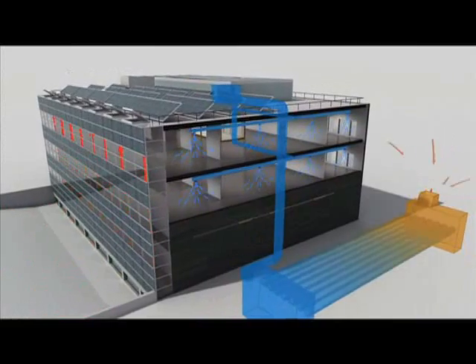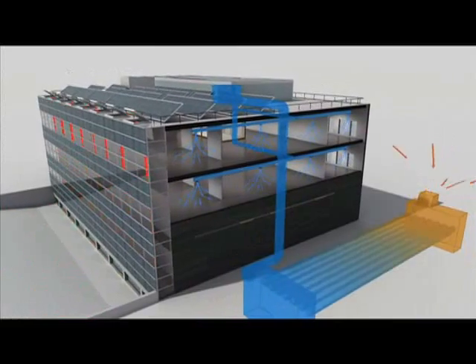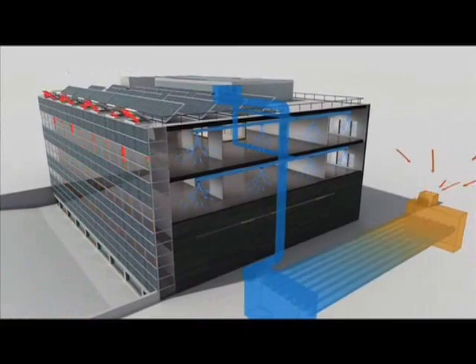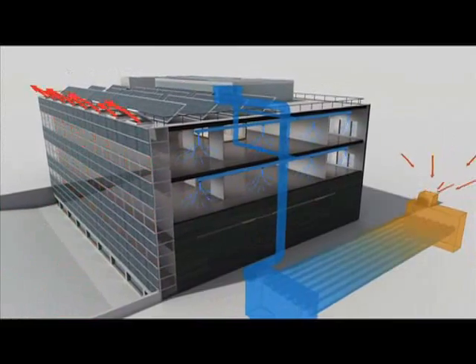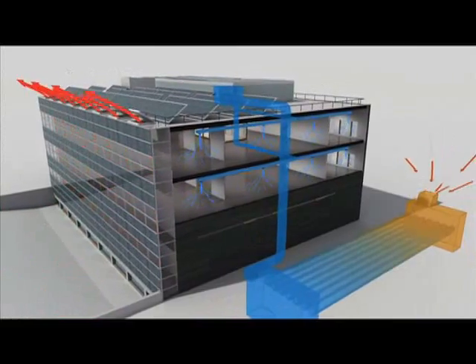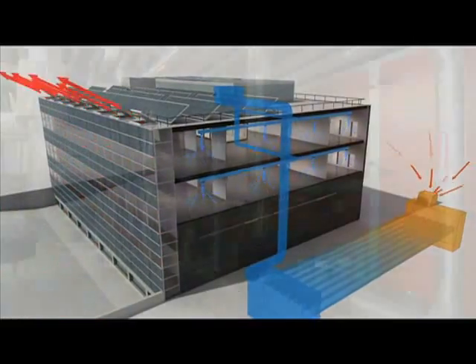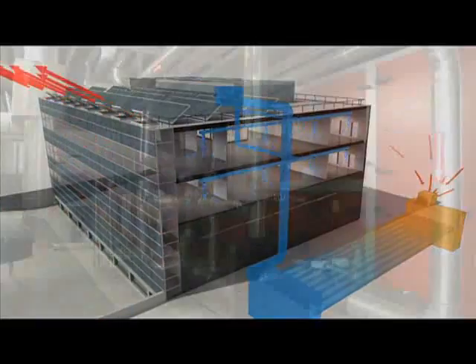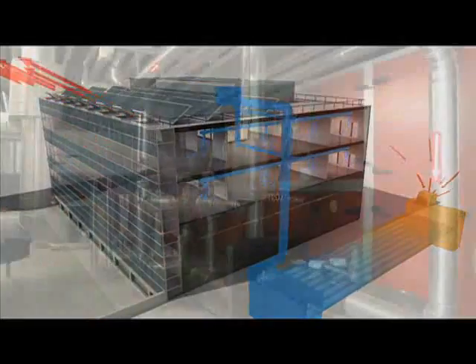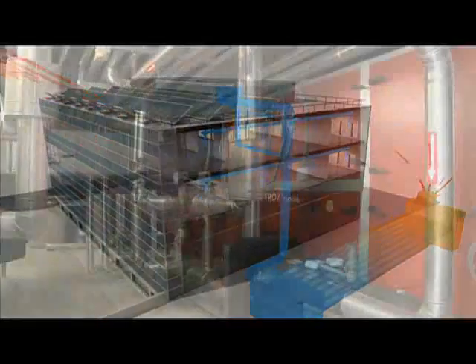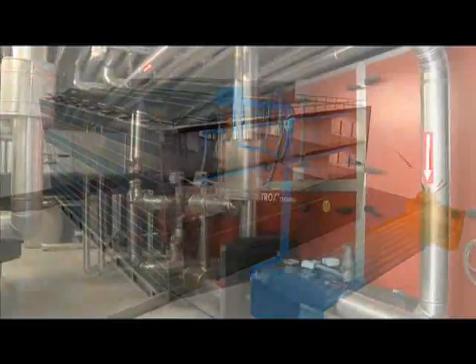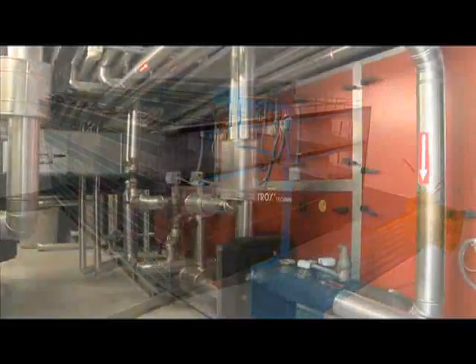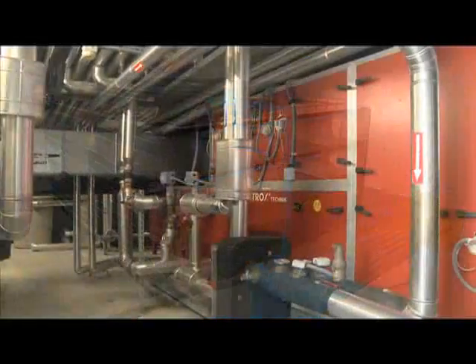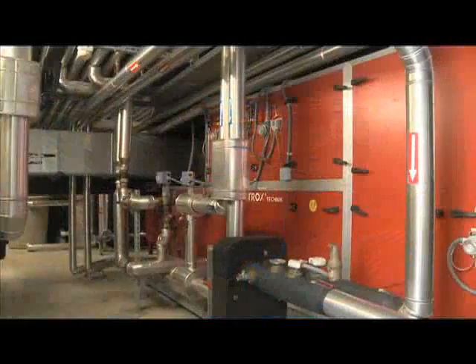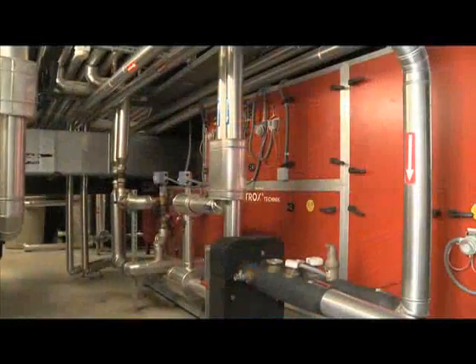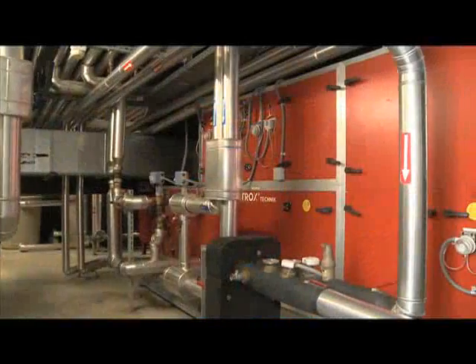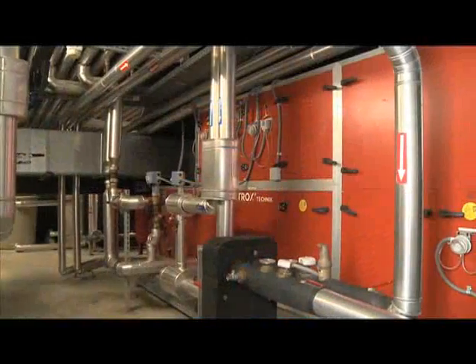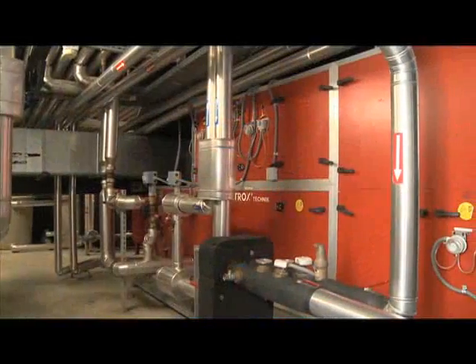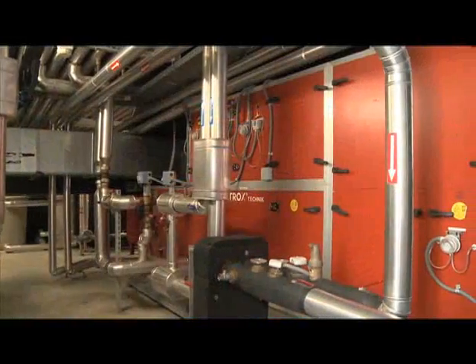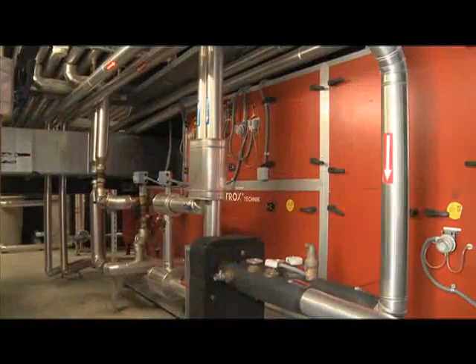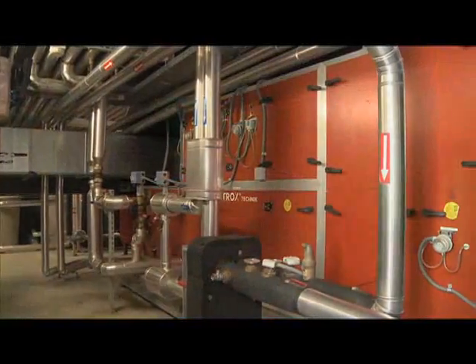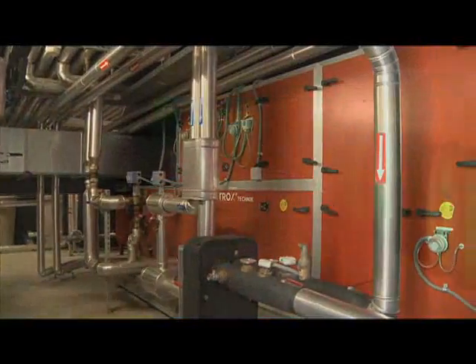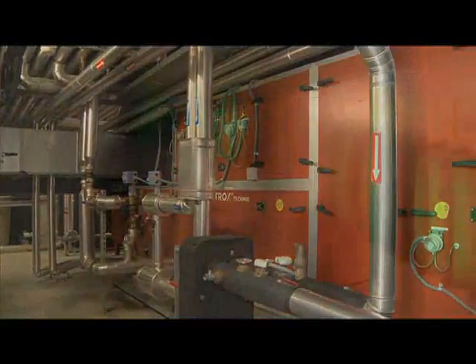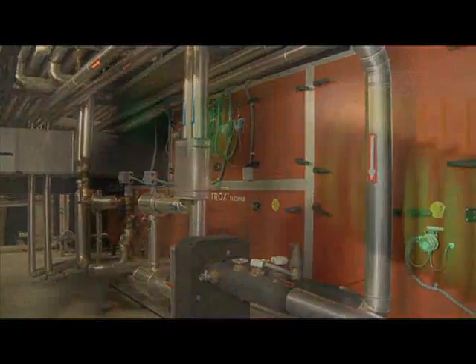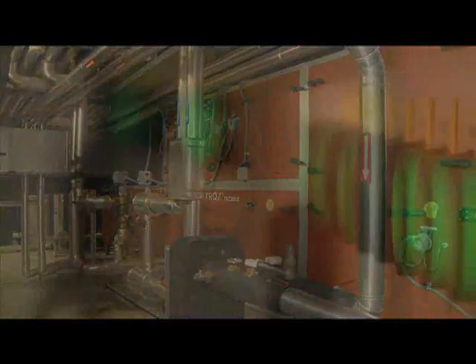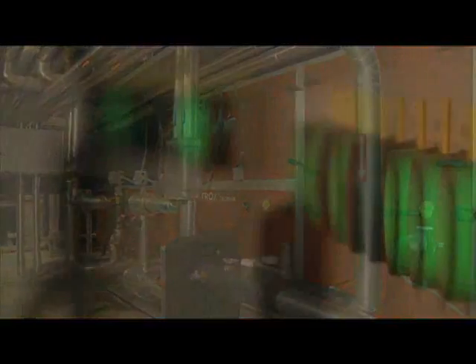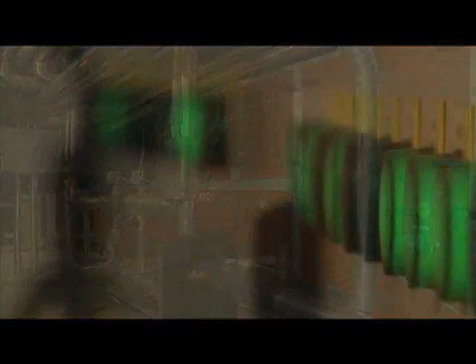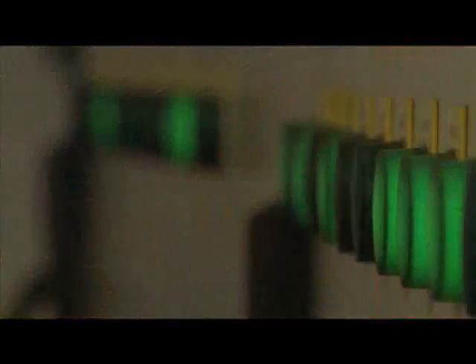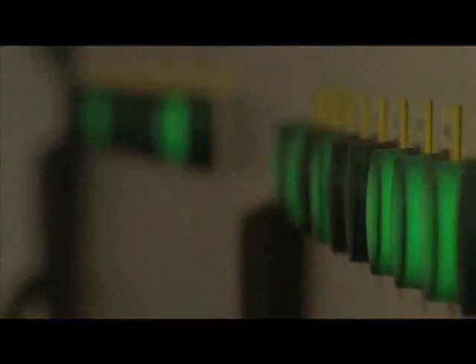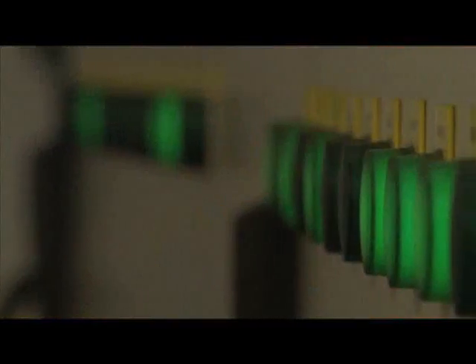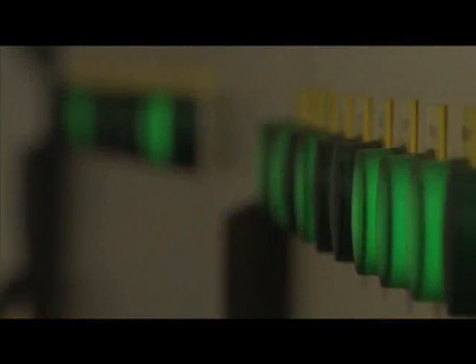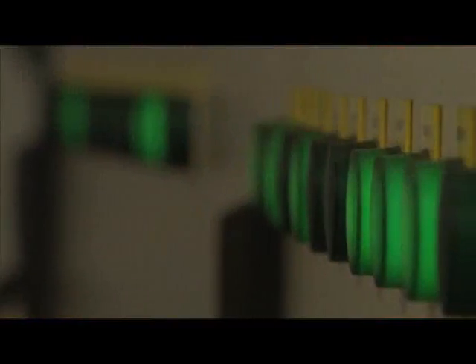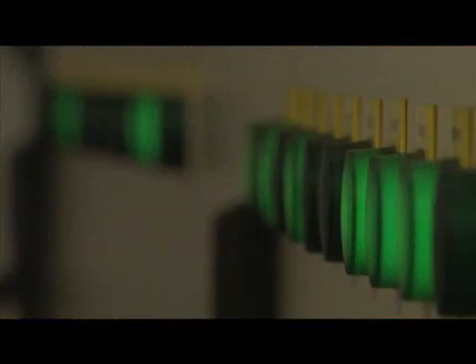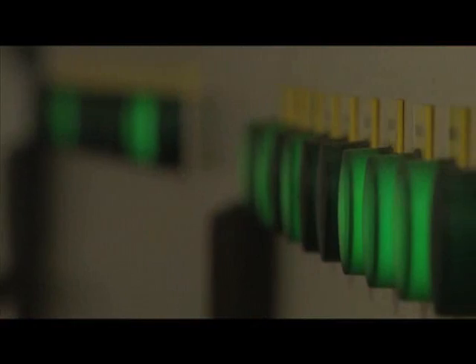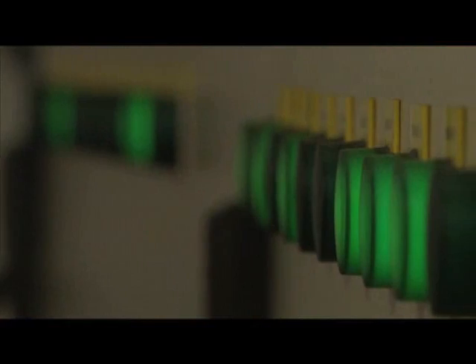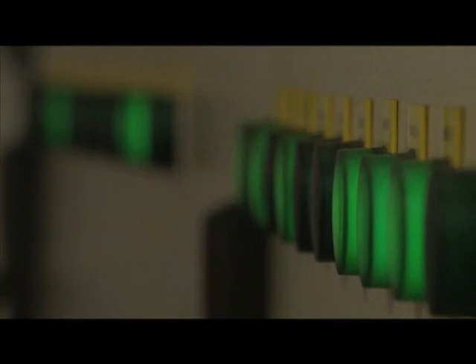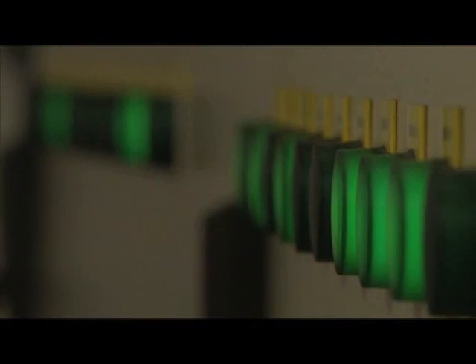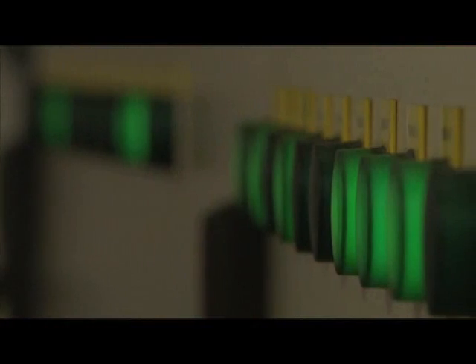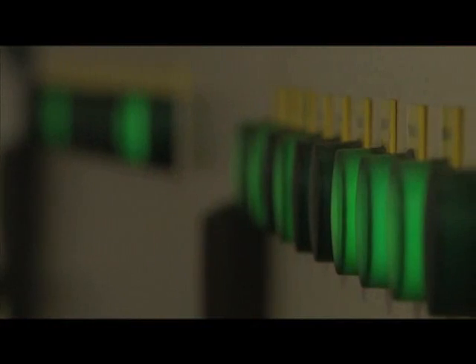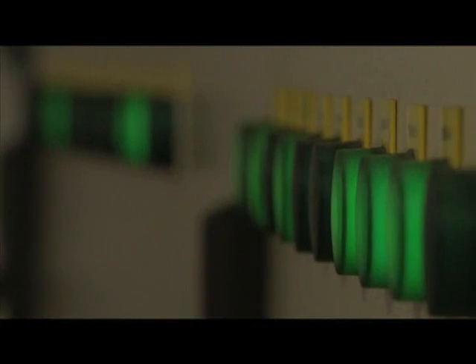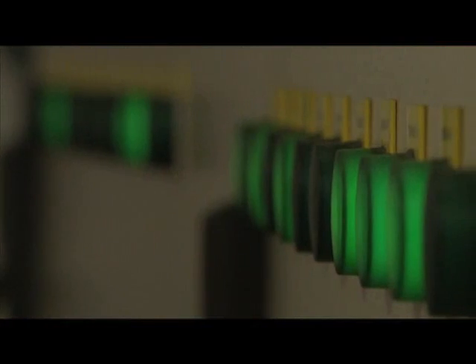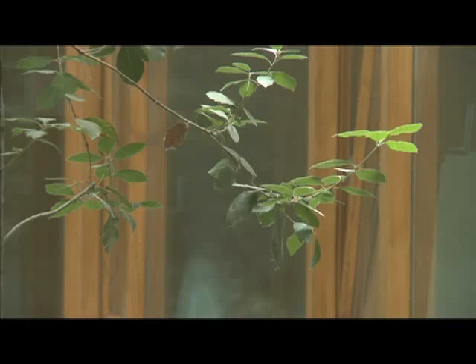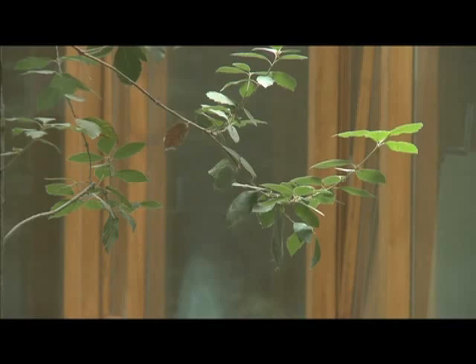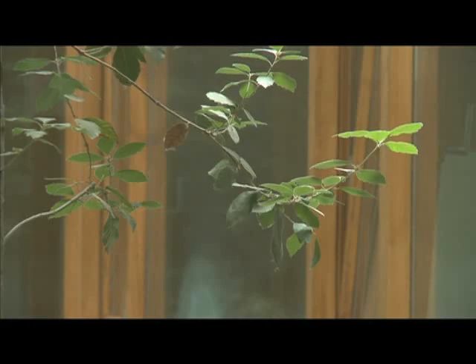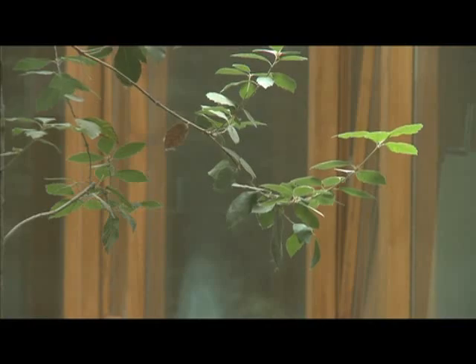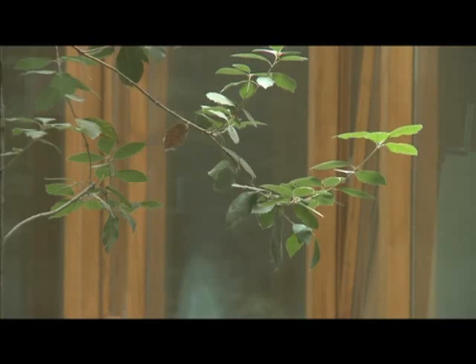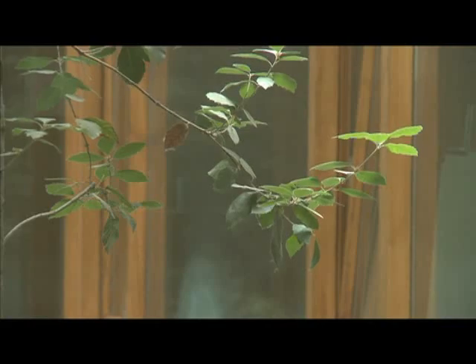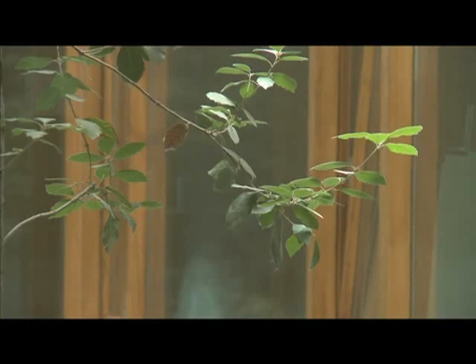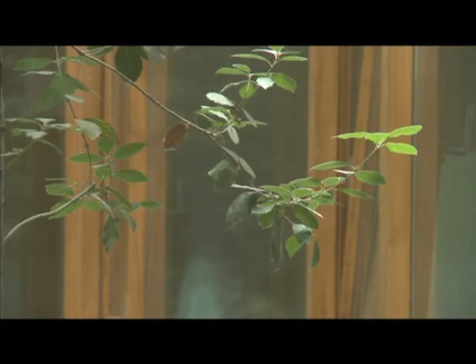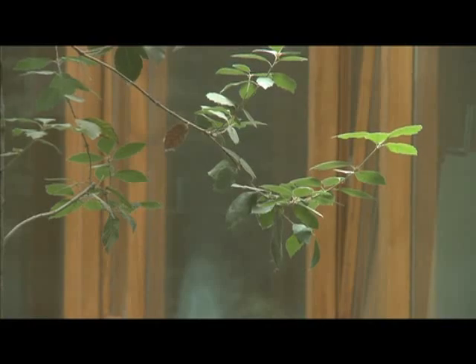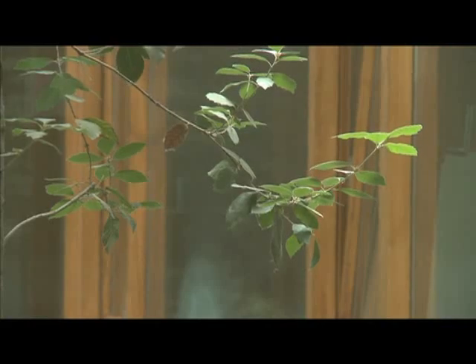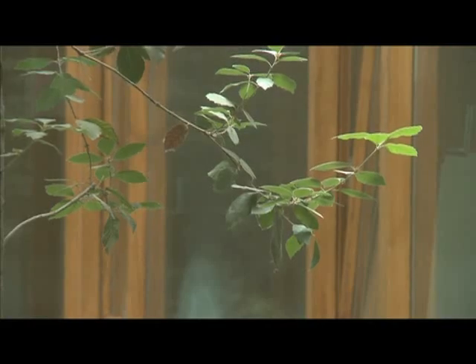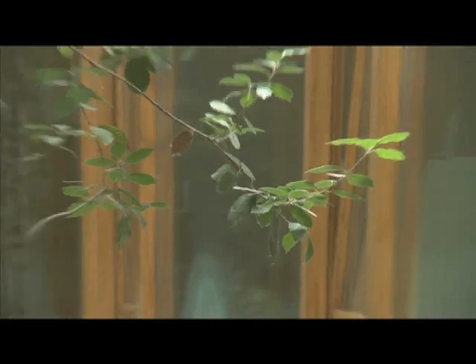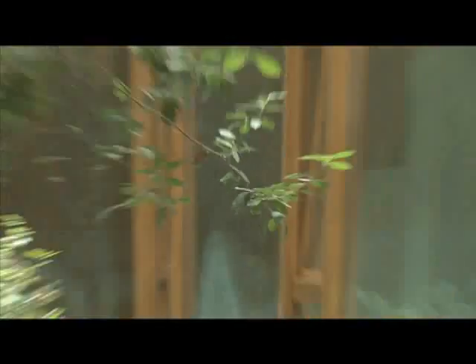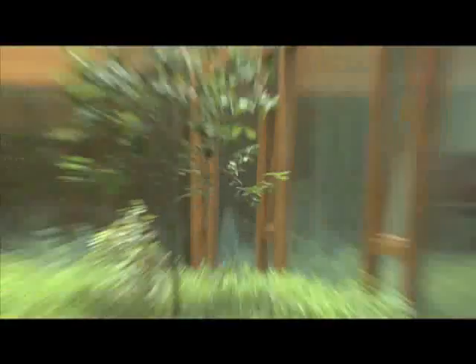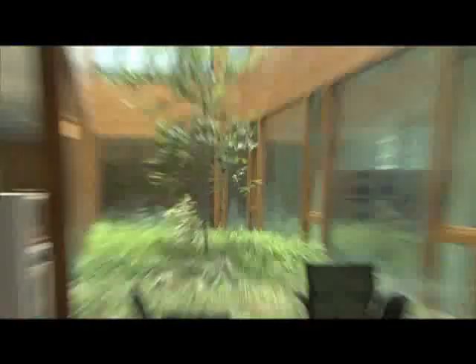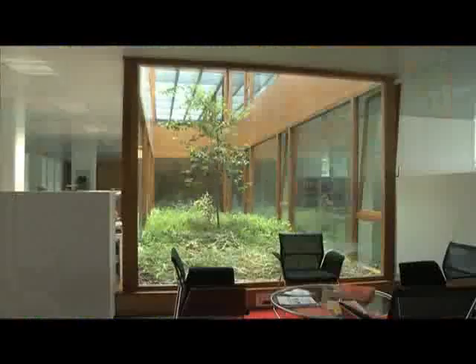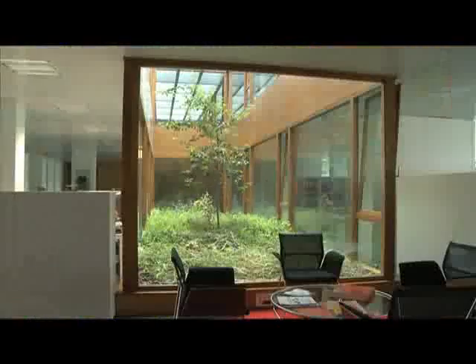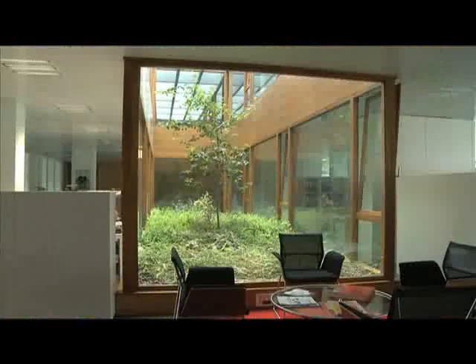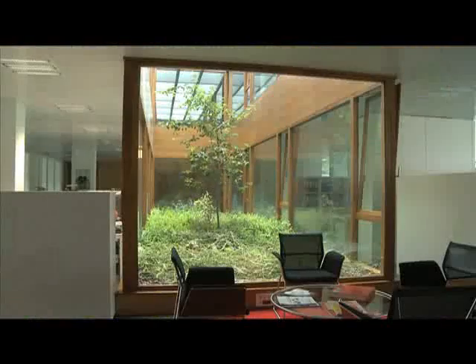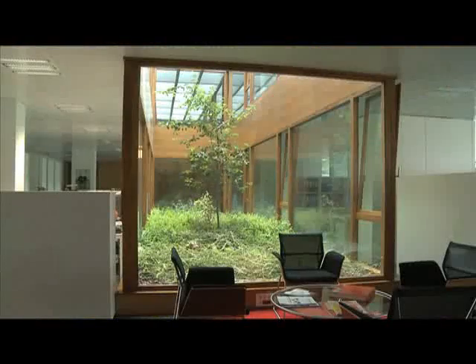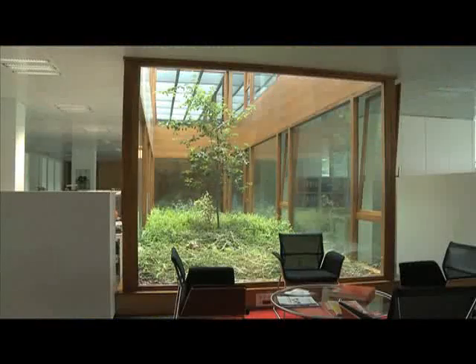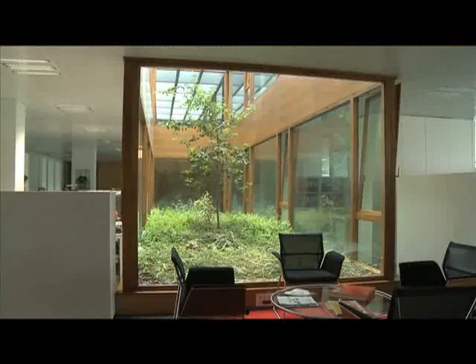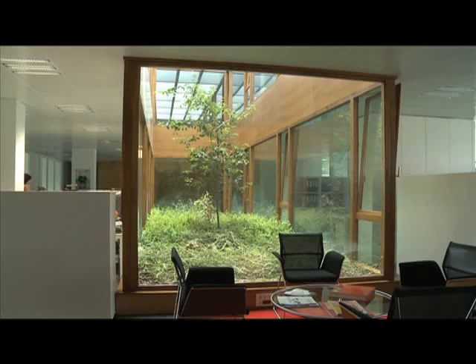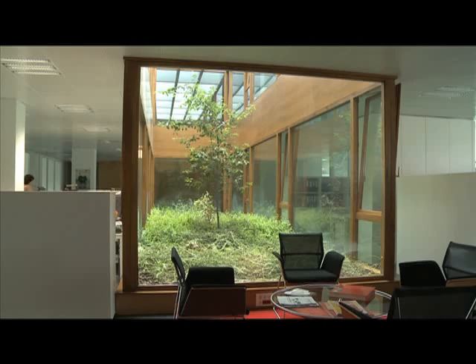An automatic central system controls the entire process, maintaining the temperature inside between 20 and 25 degrees Celsius.